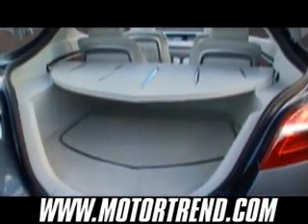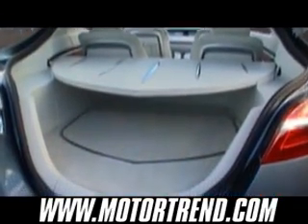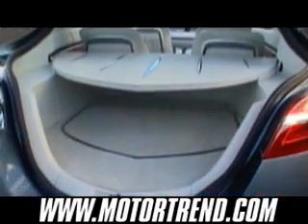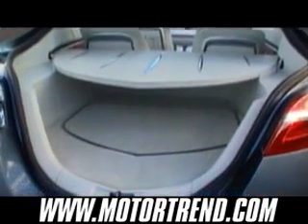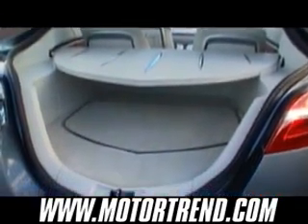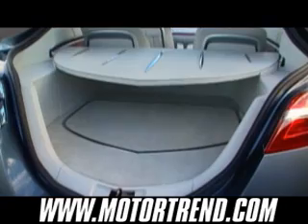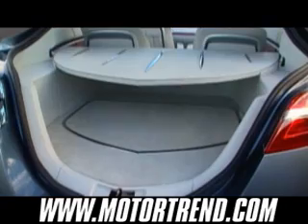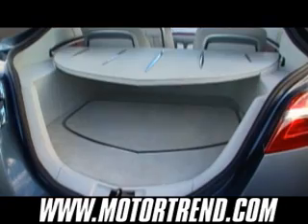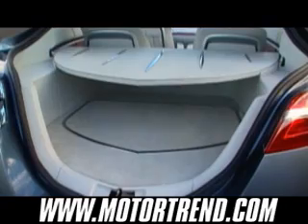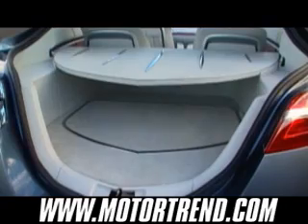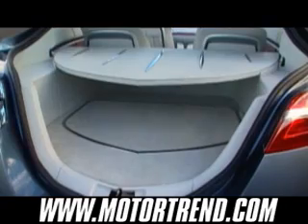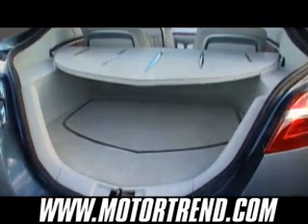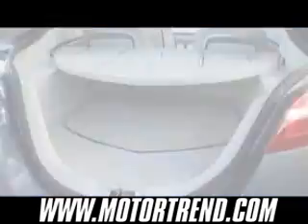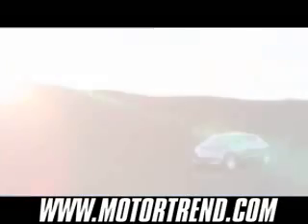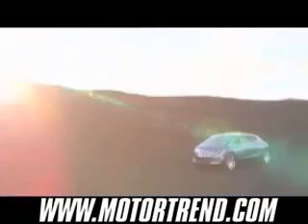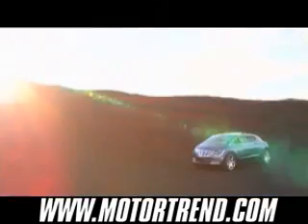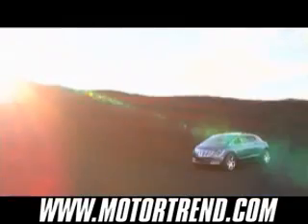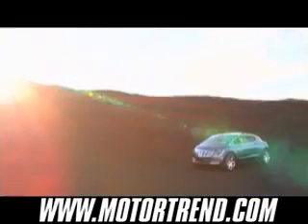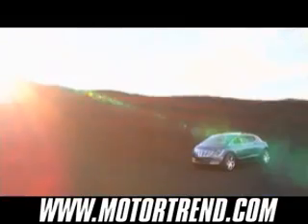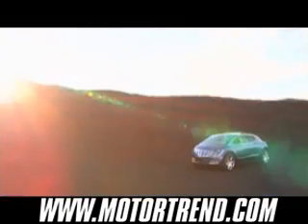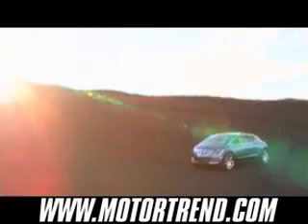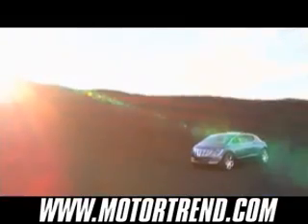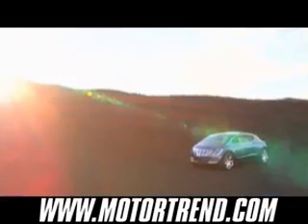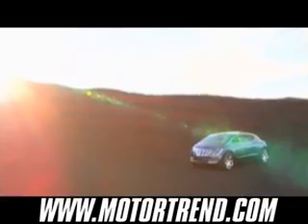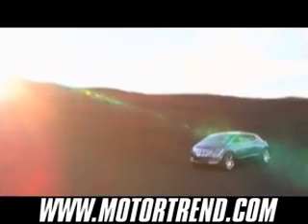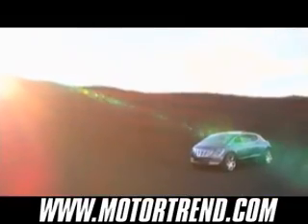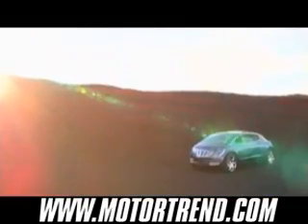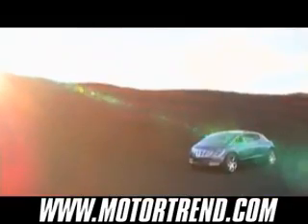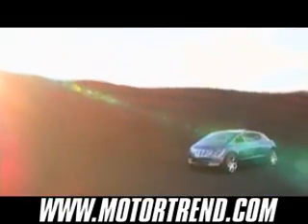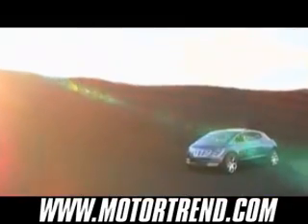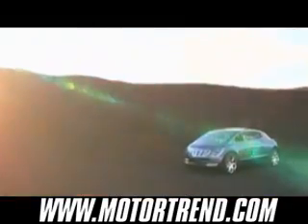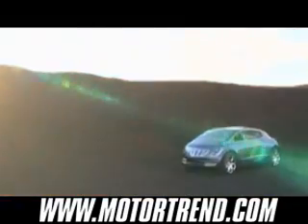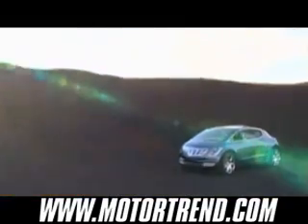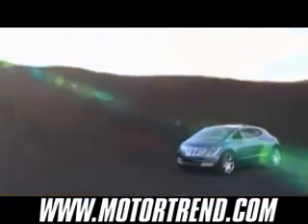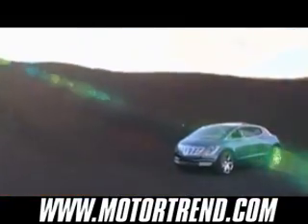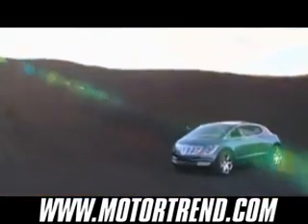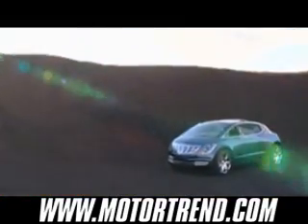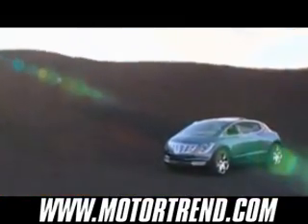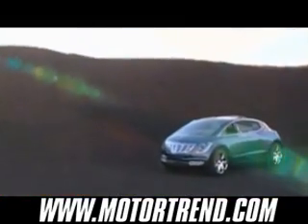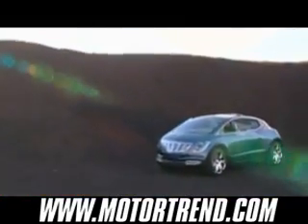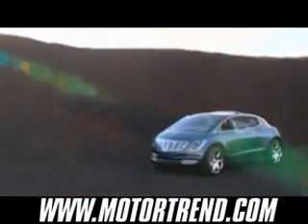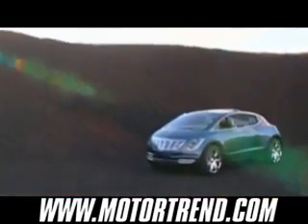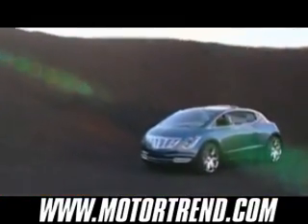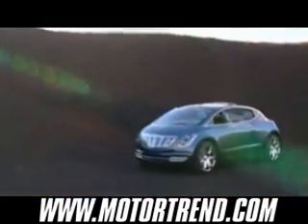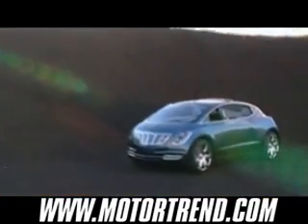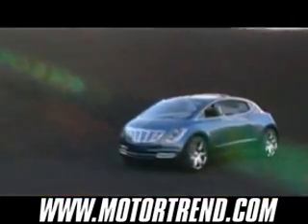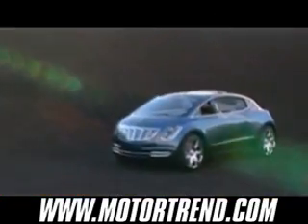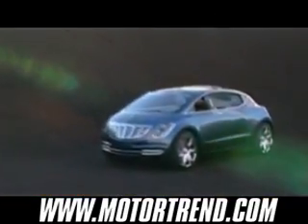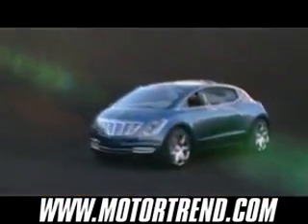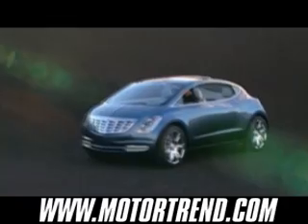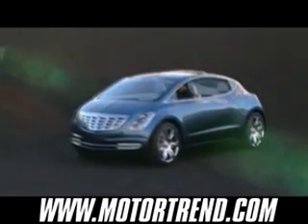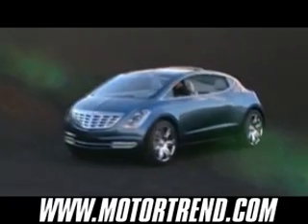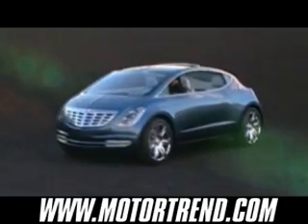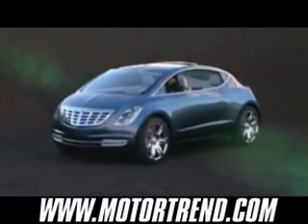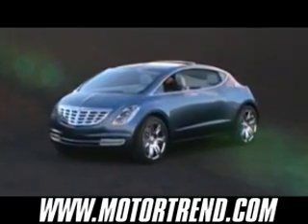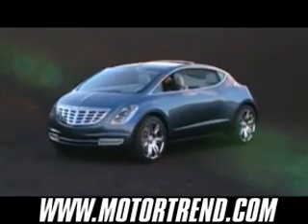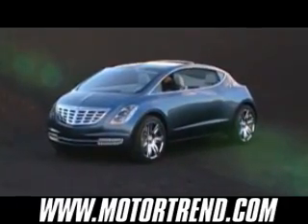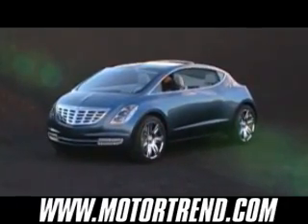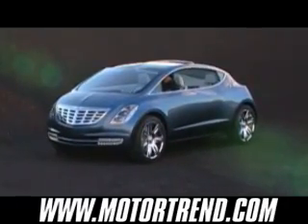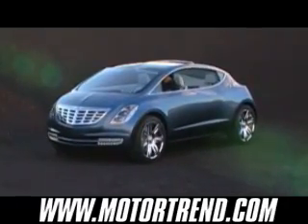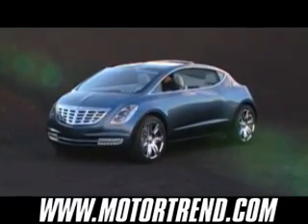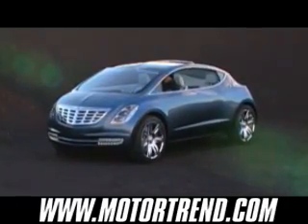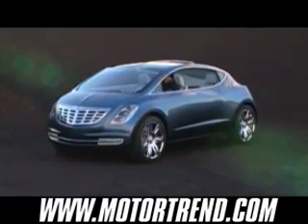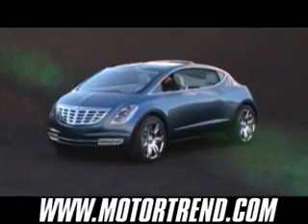Sleek, refined, efficient, and superbly comfortable, the Chrysler EcoVoyager concept vehicle offers a new experience in stress-free travel.